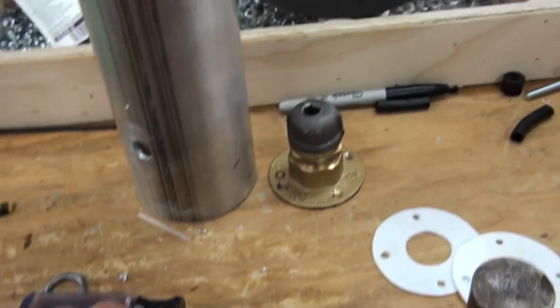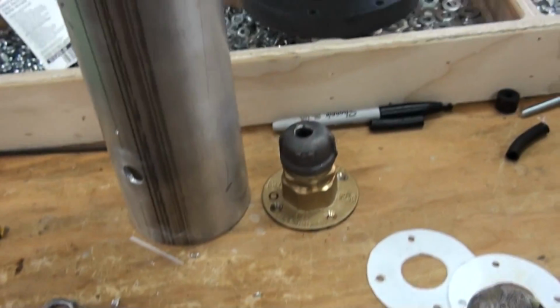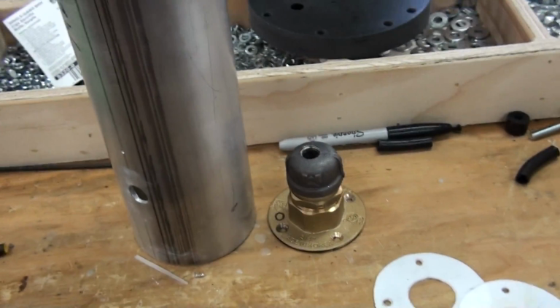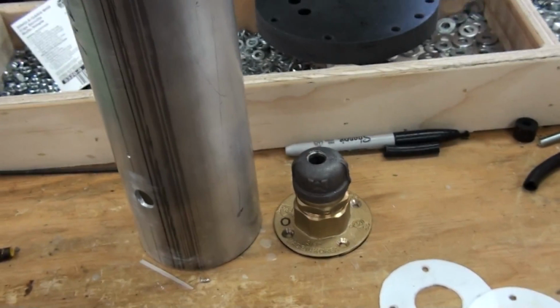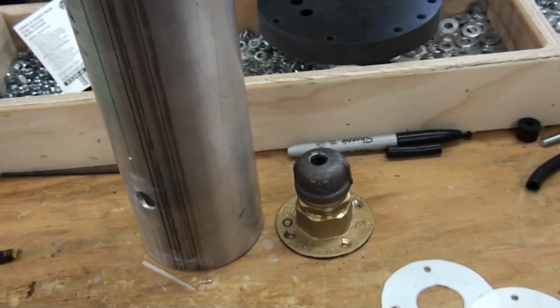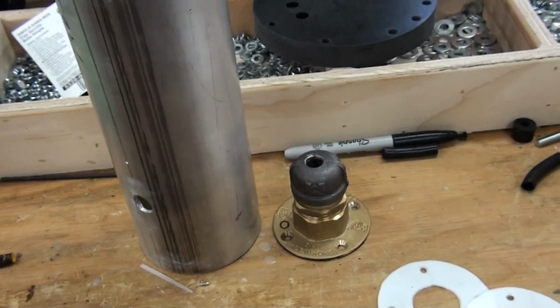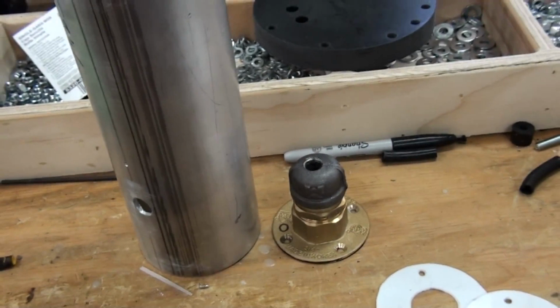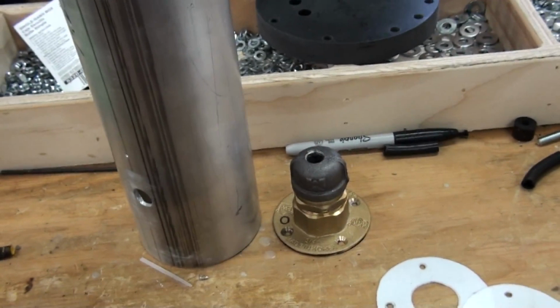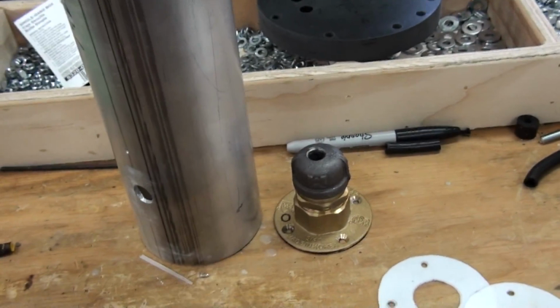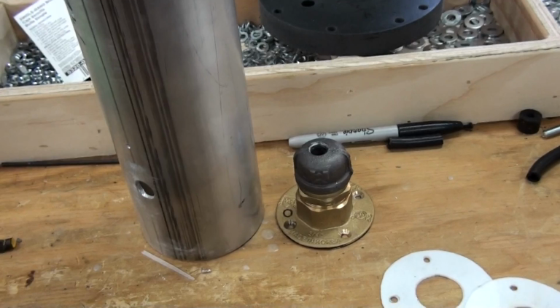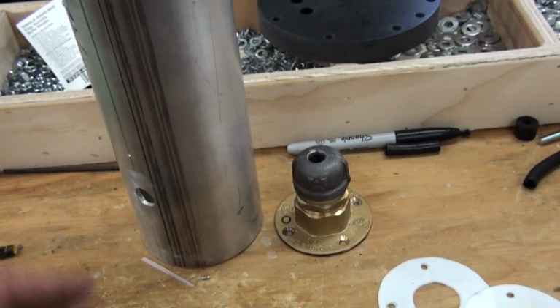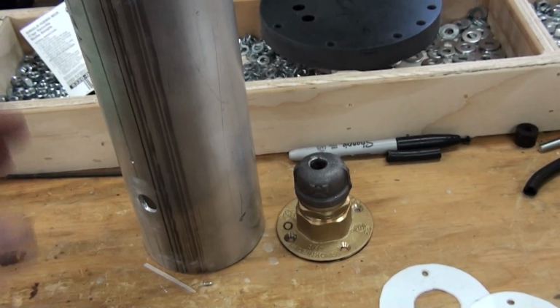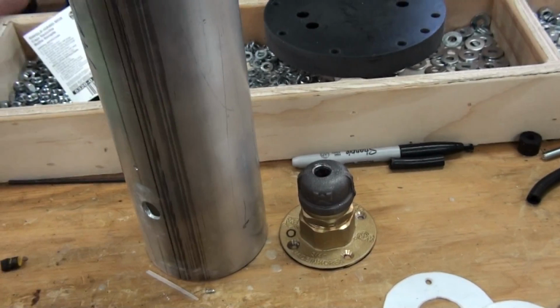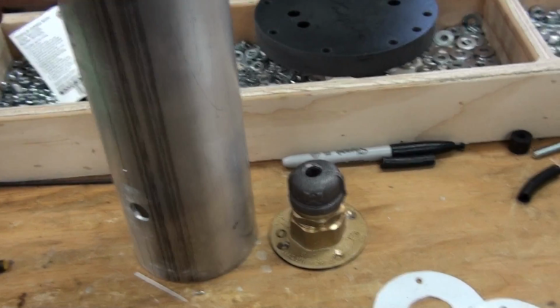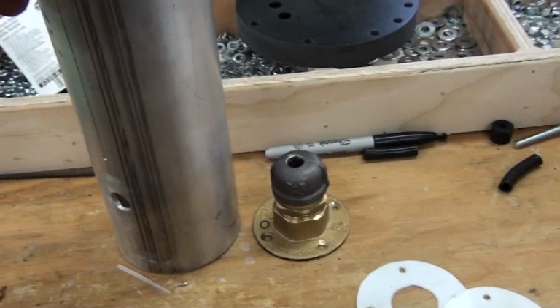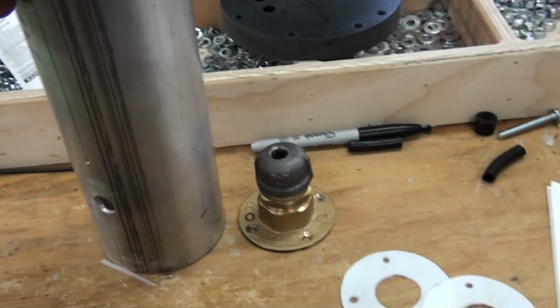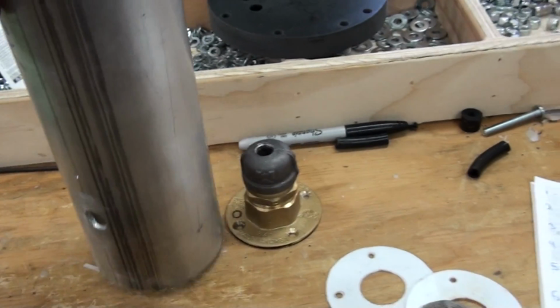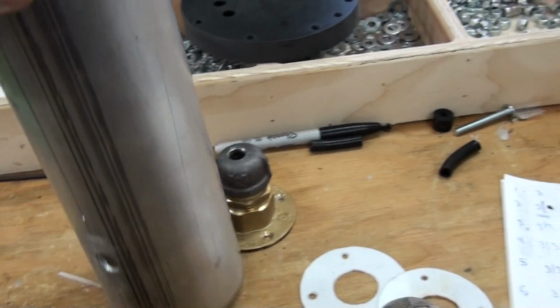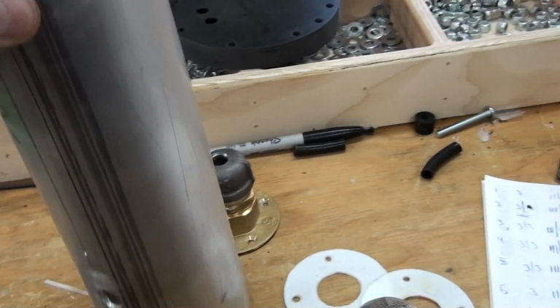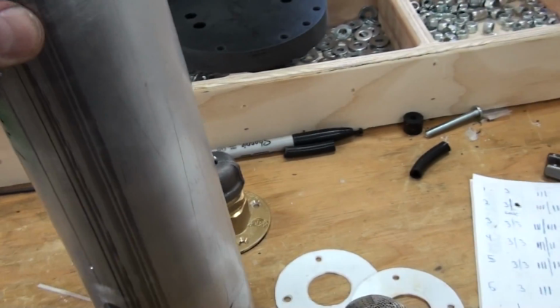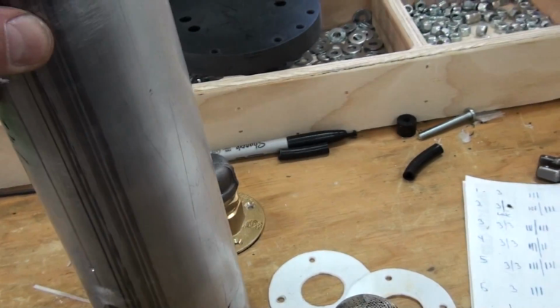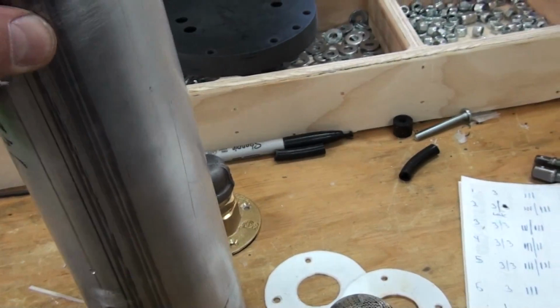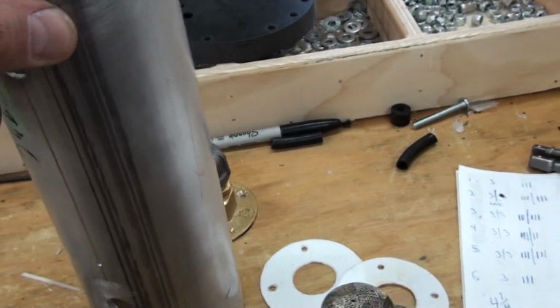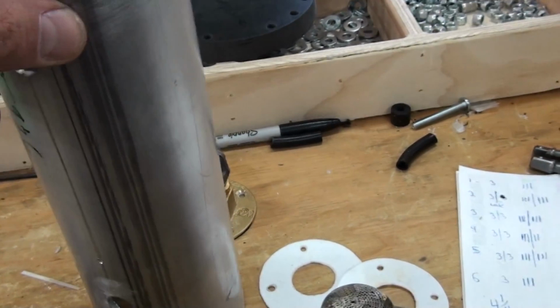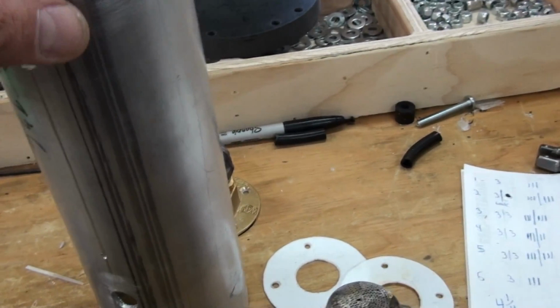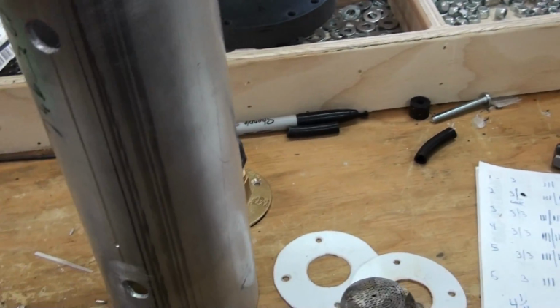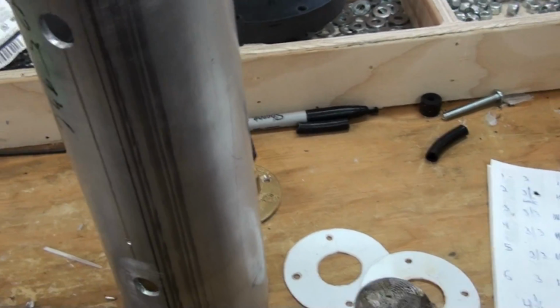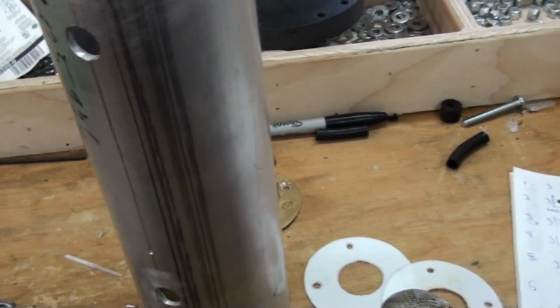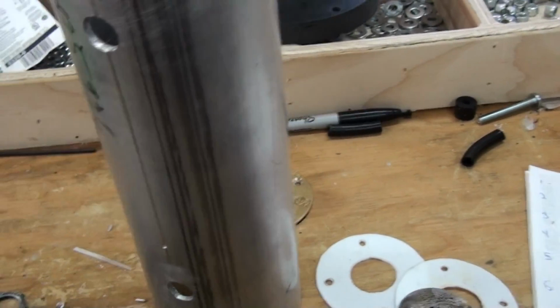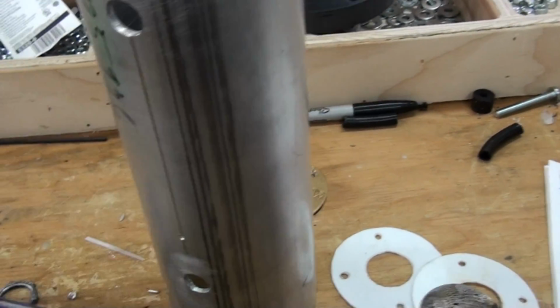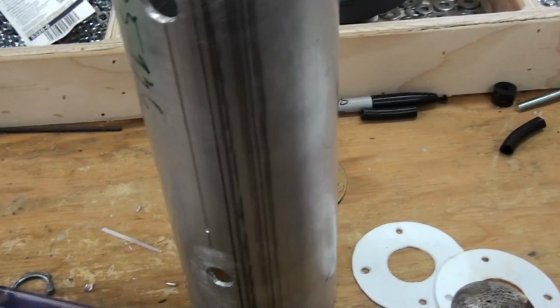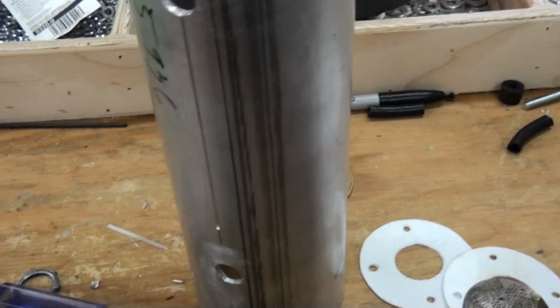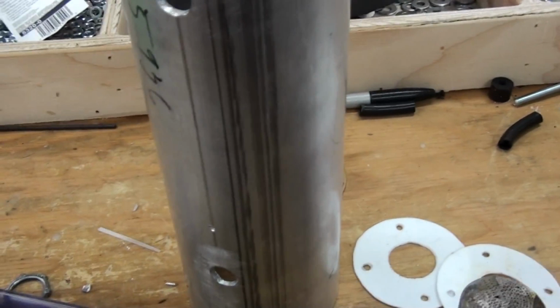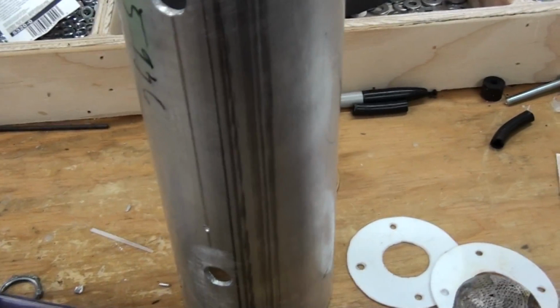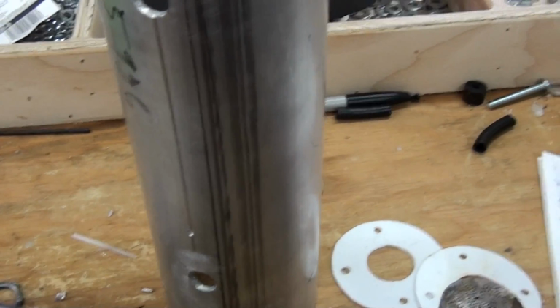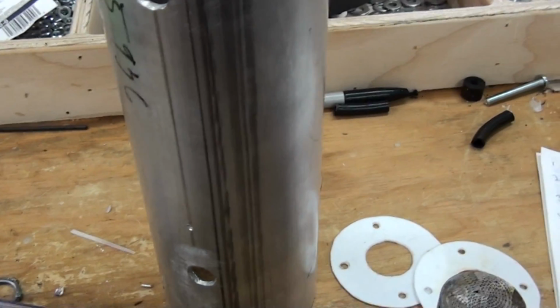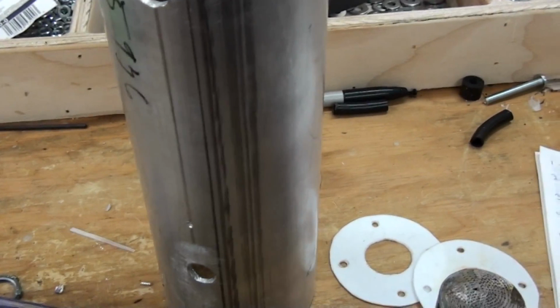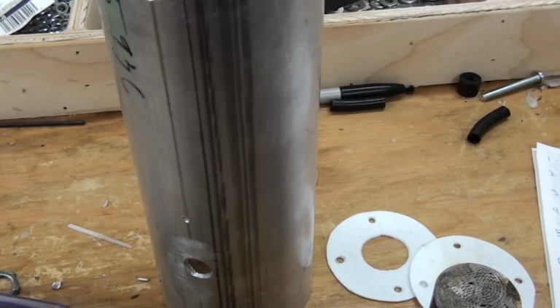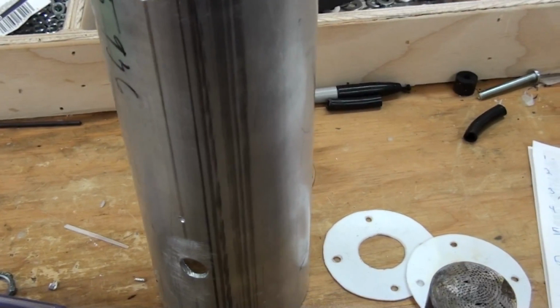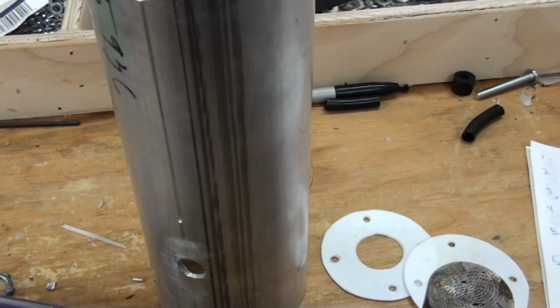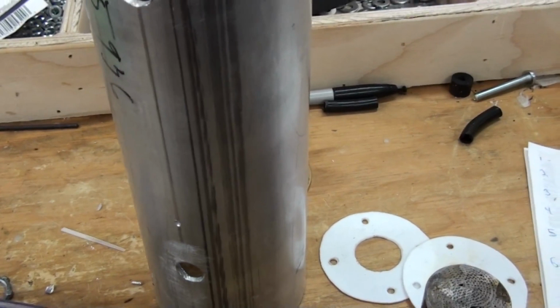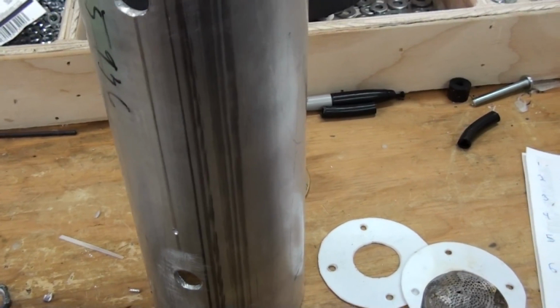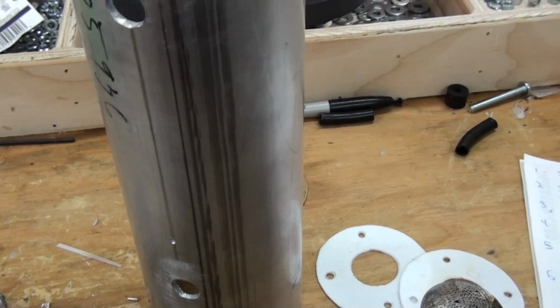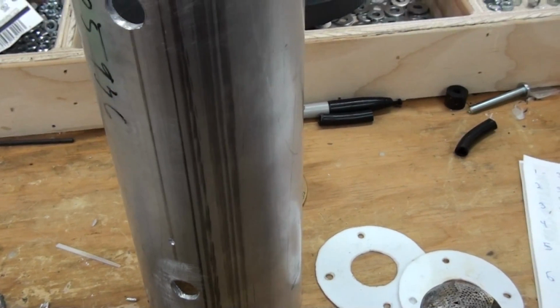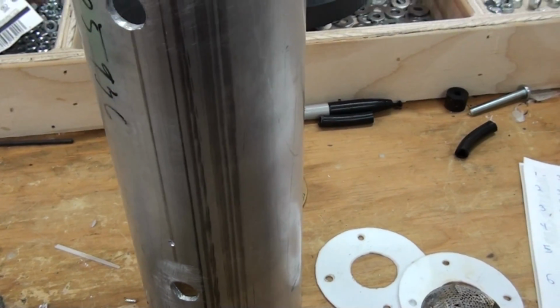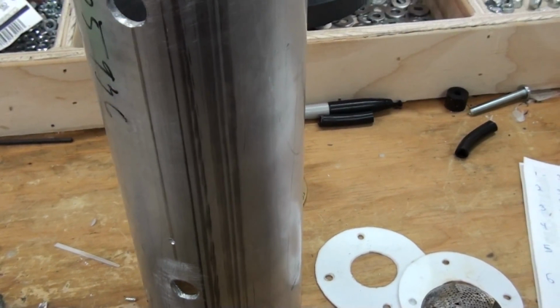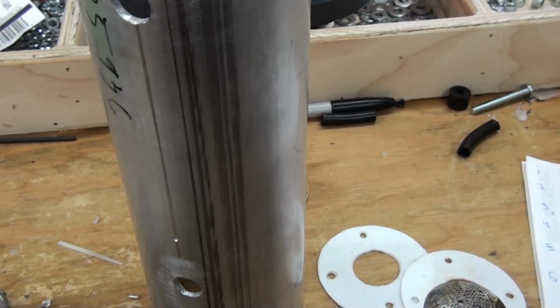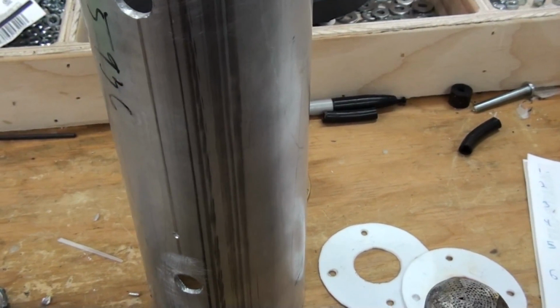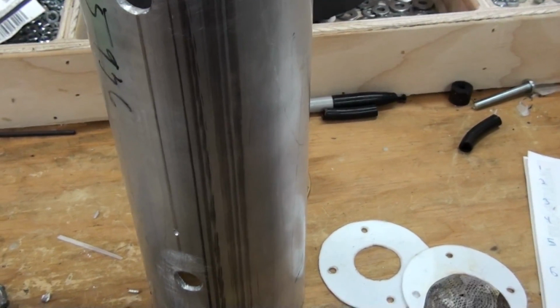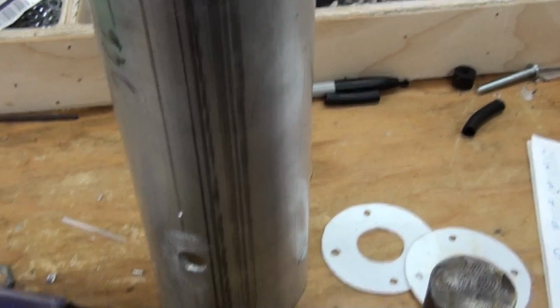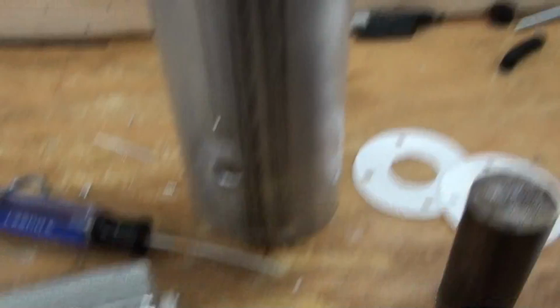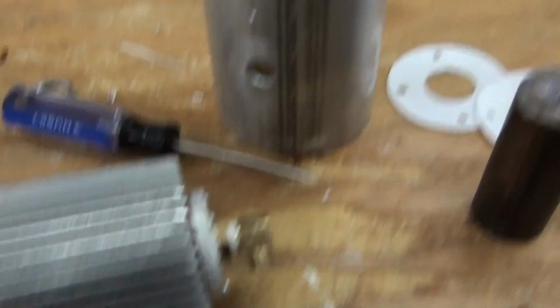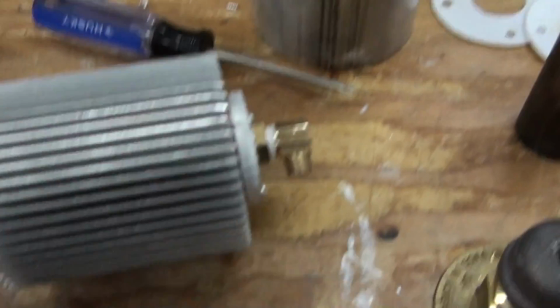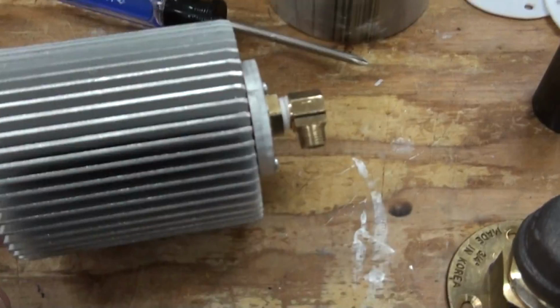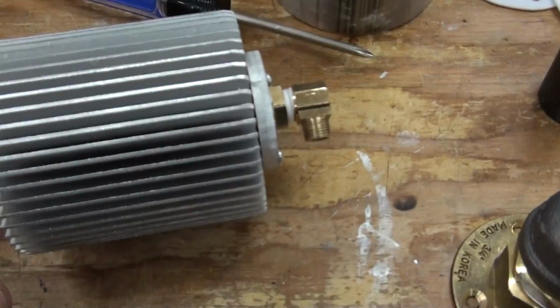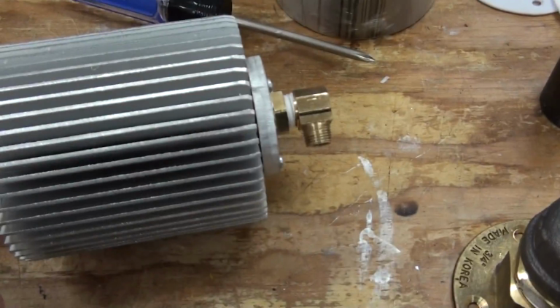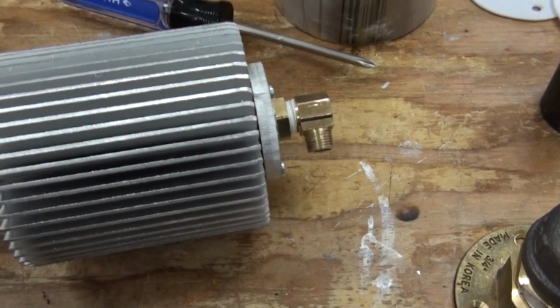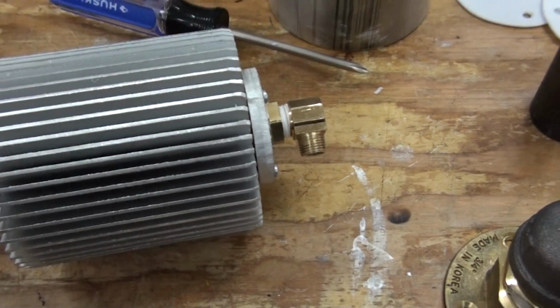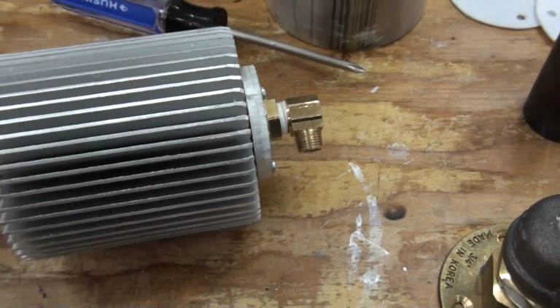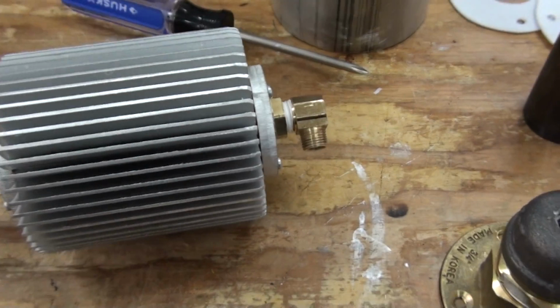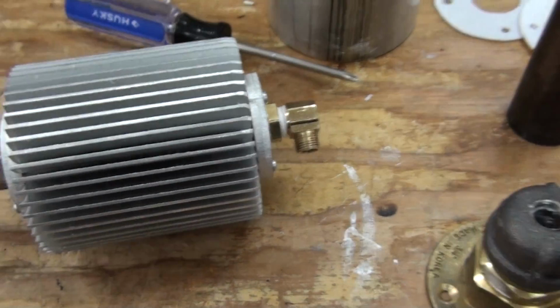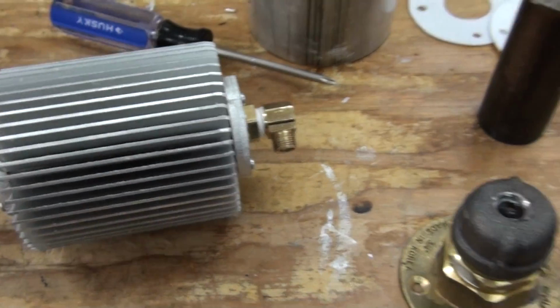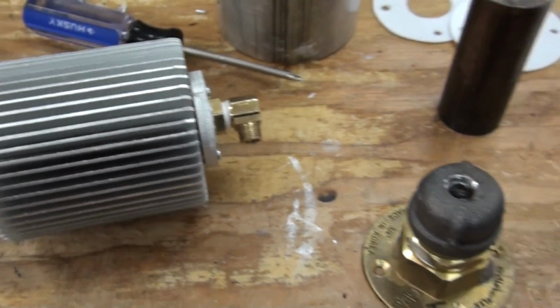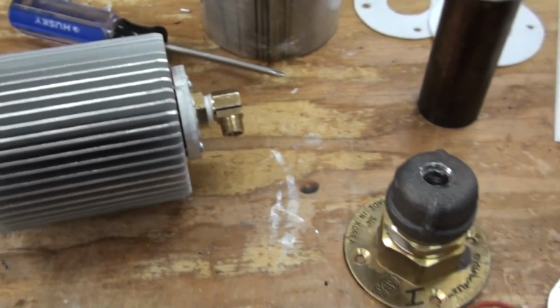I'm going to put this back inside the tube — in the next video I'll kick it on and see how it does. Thanks for watching.